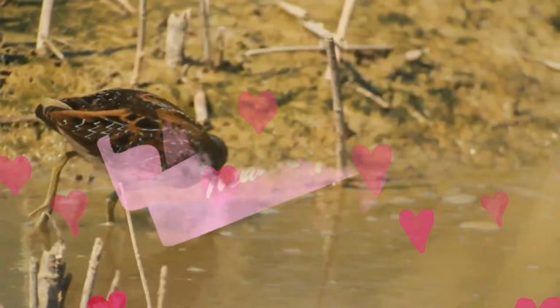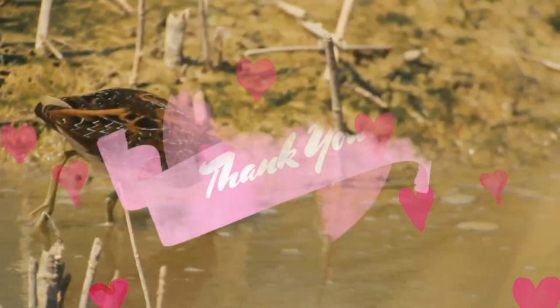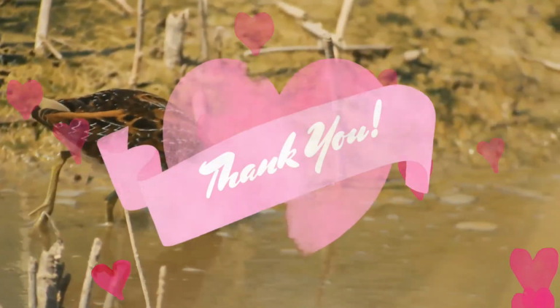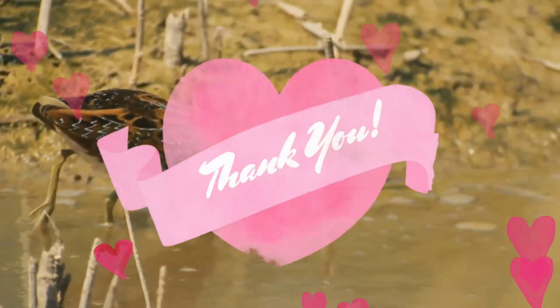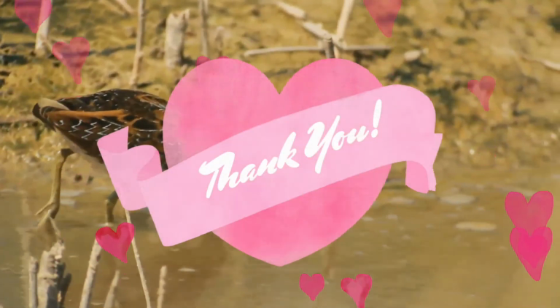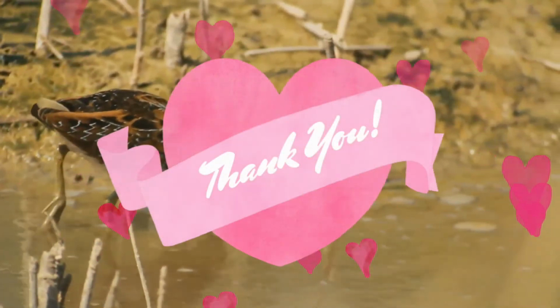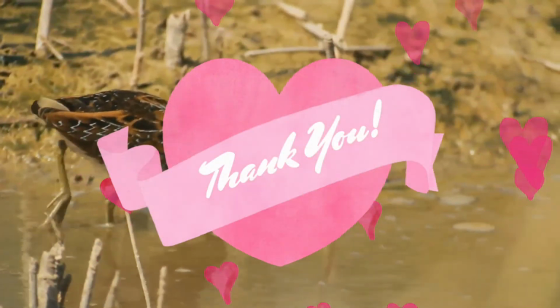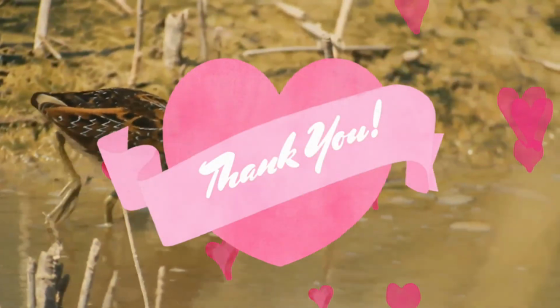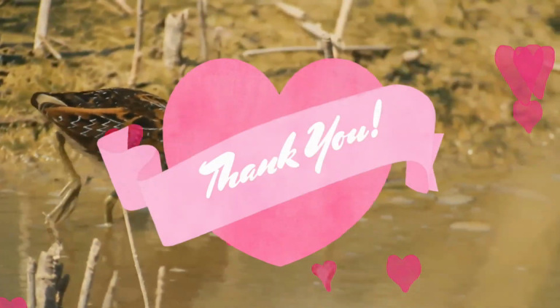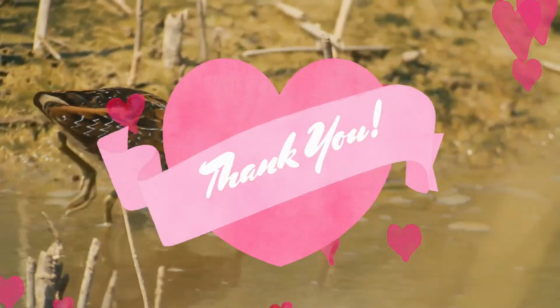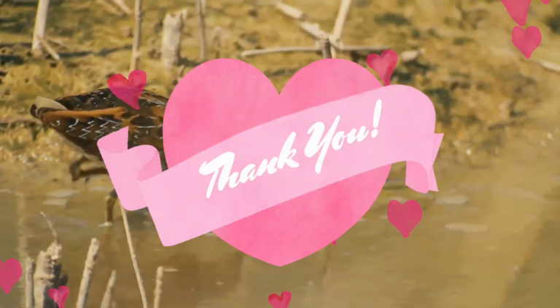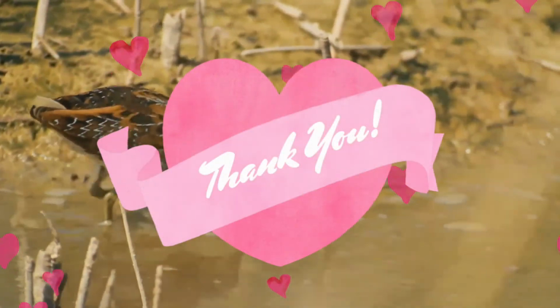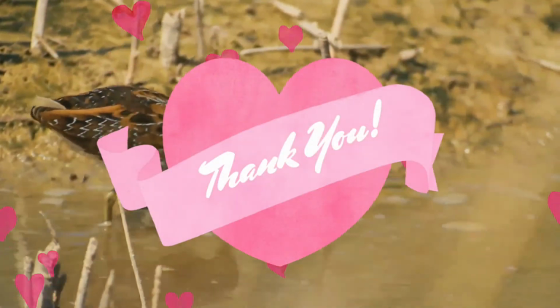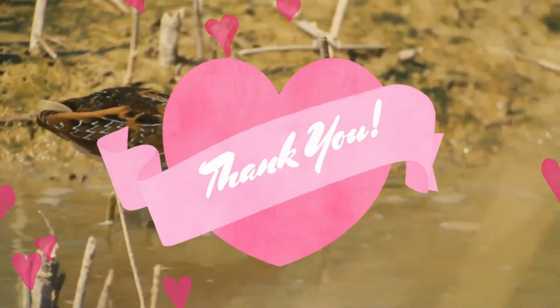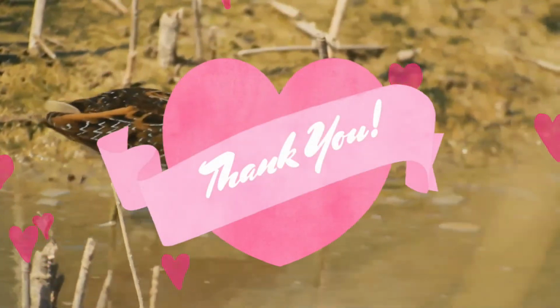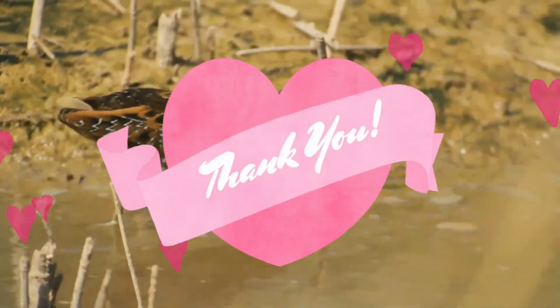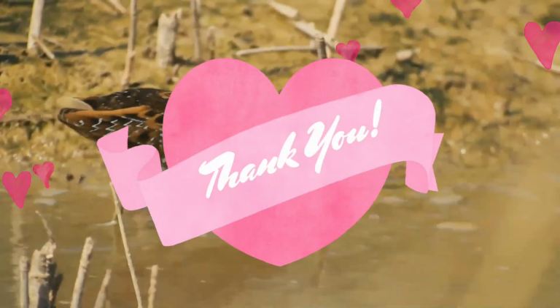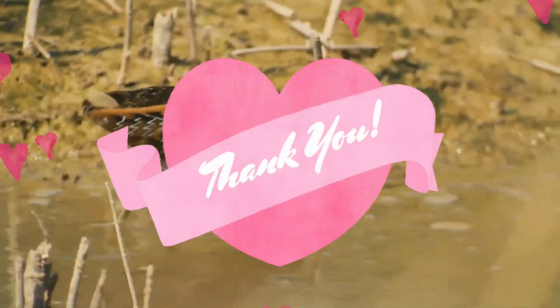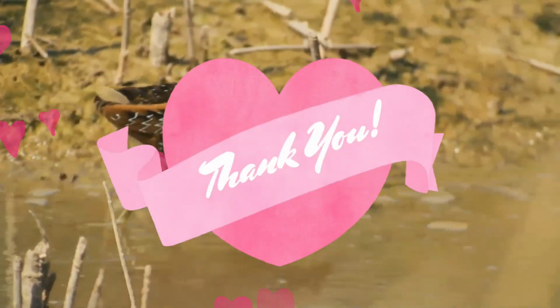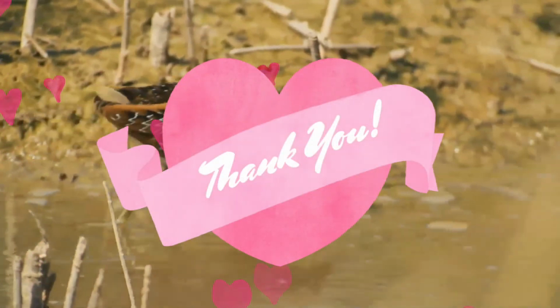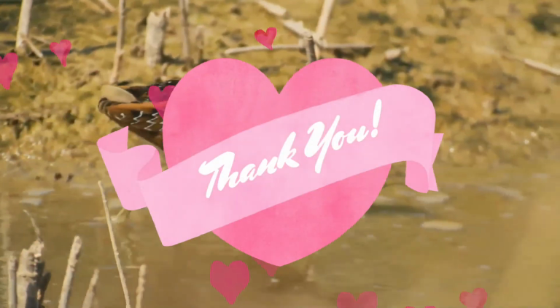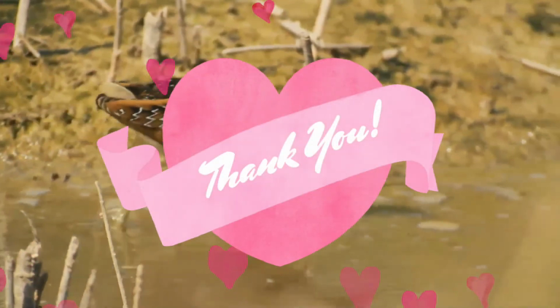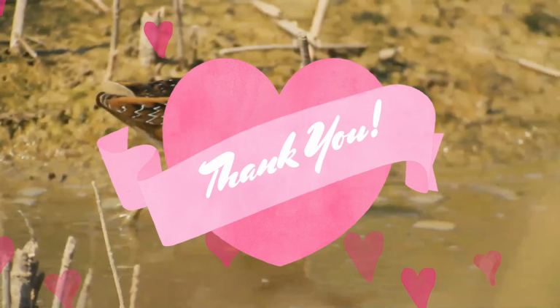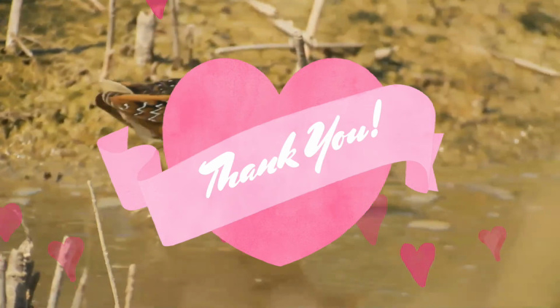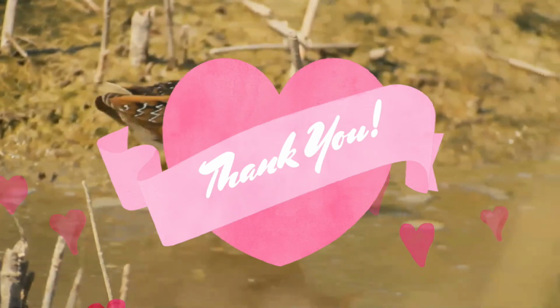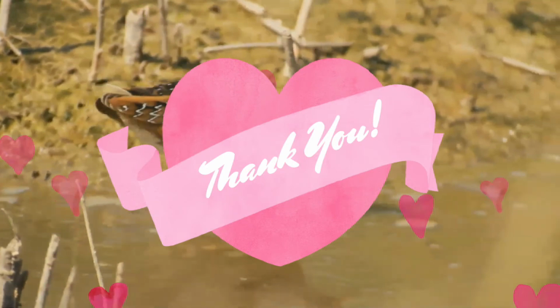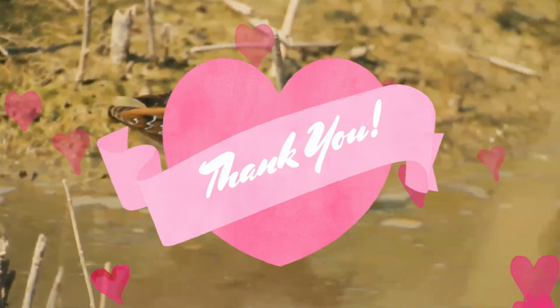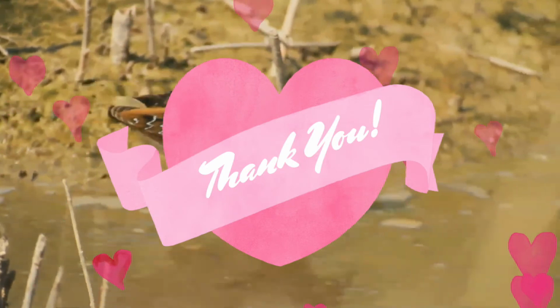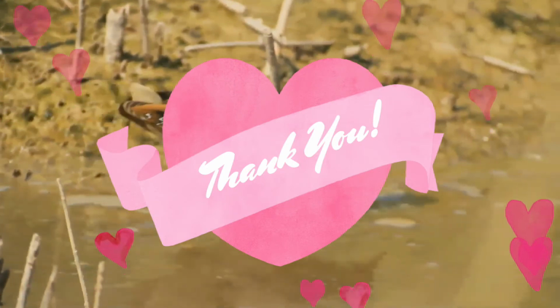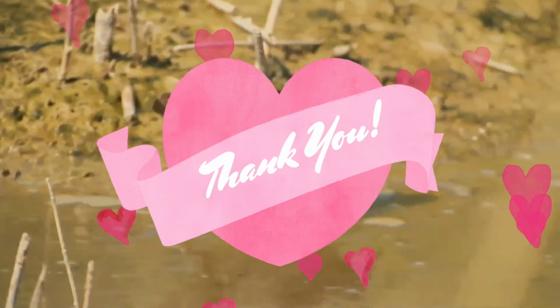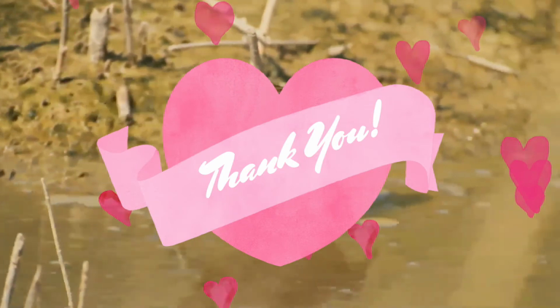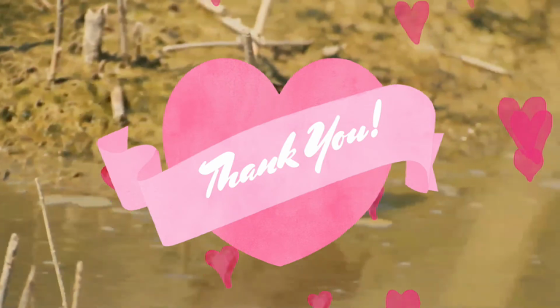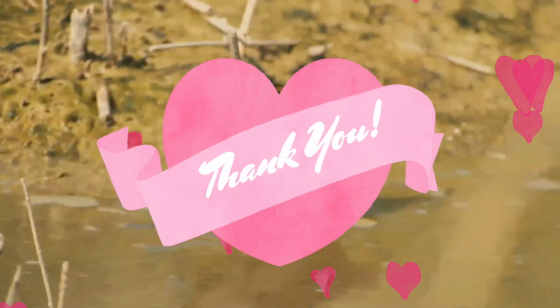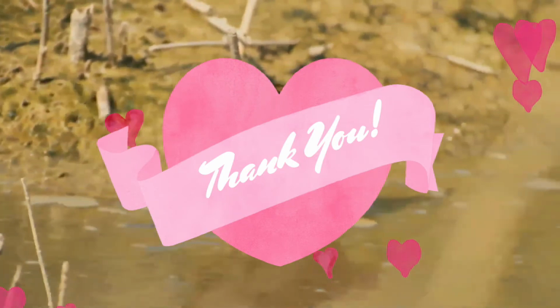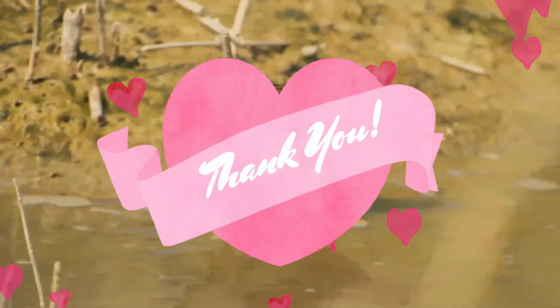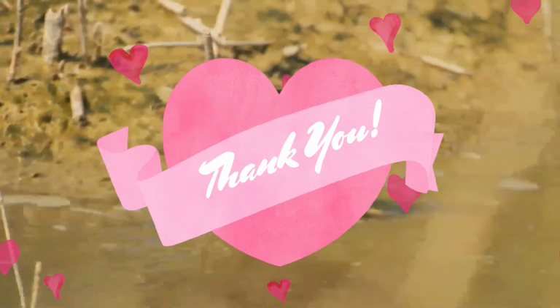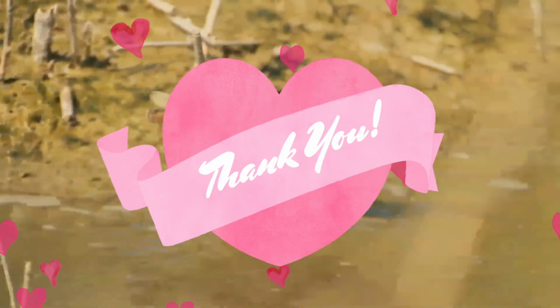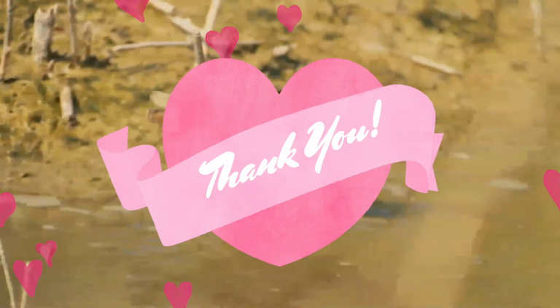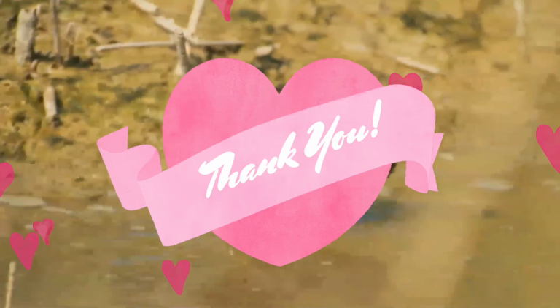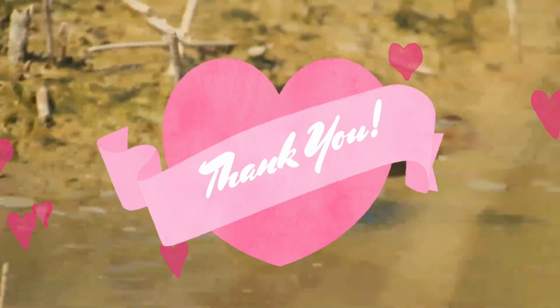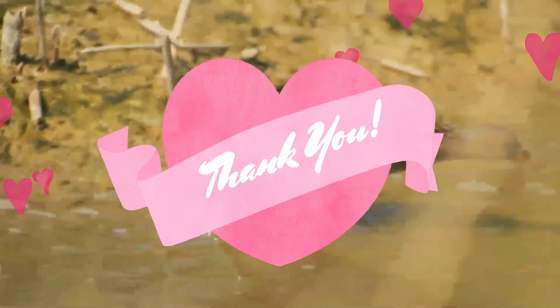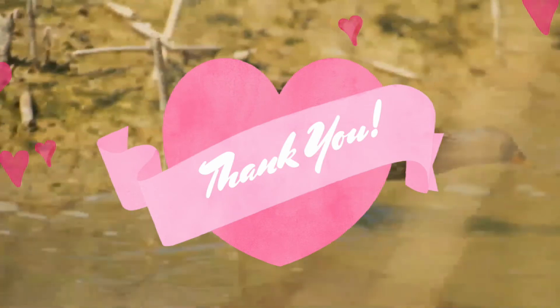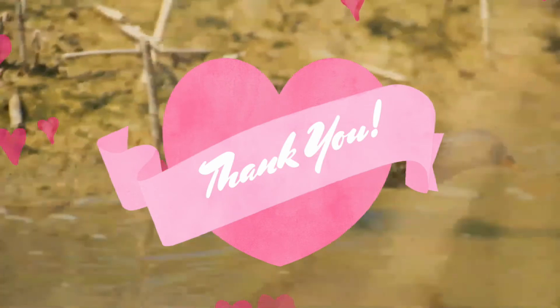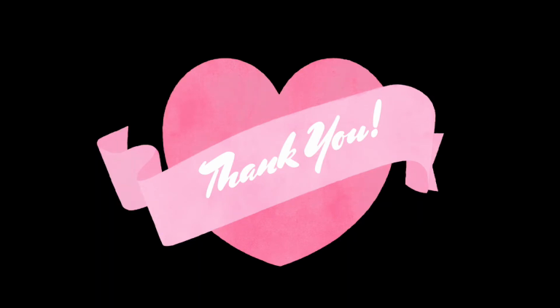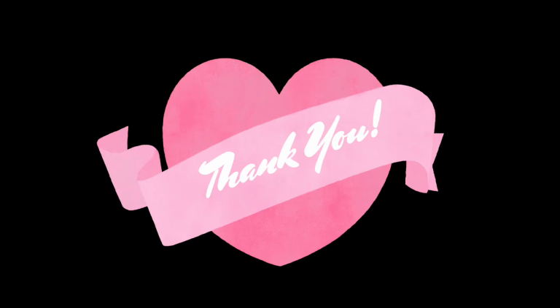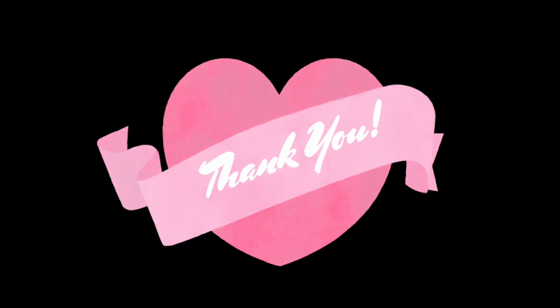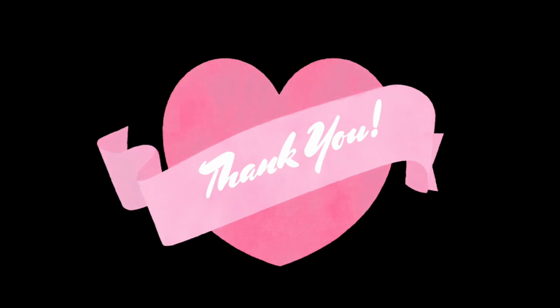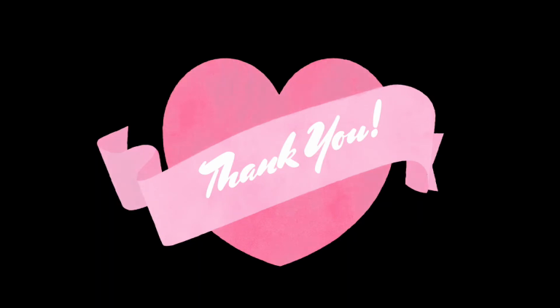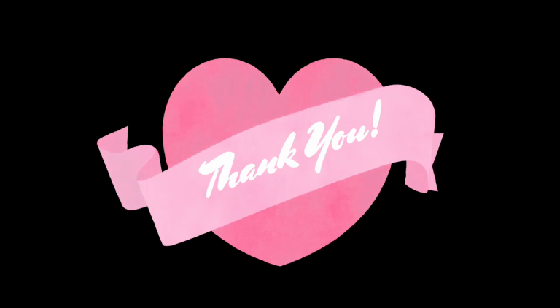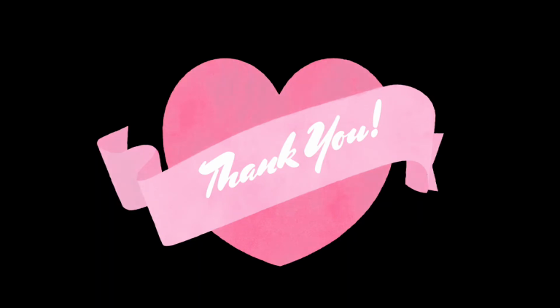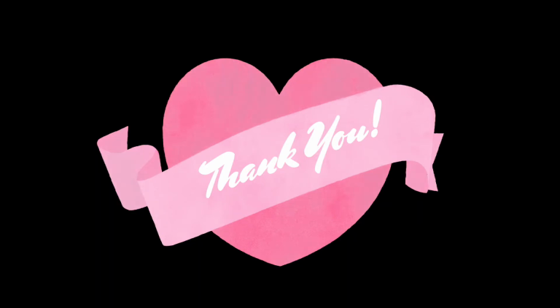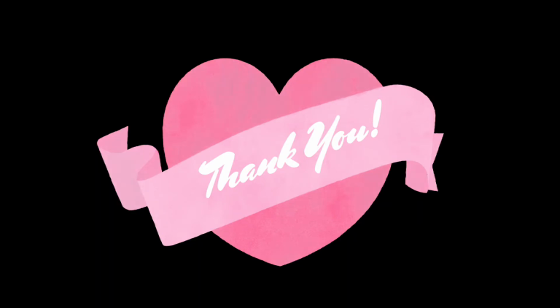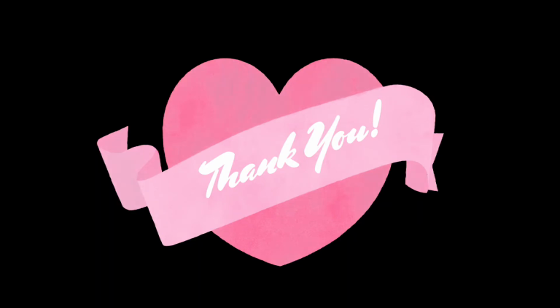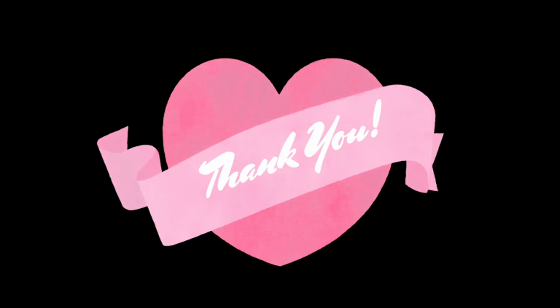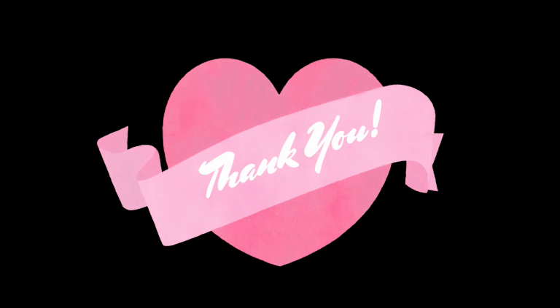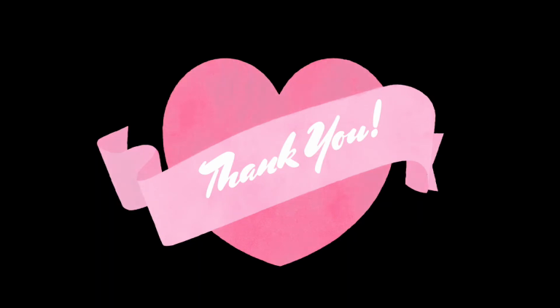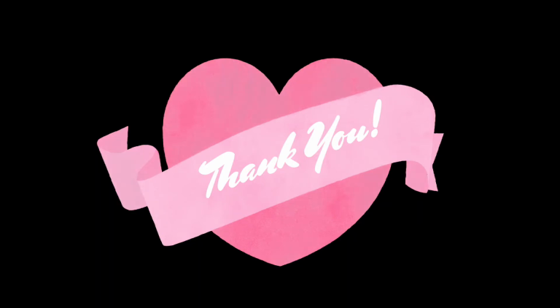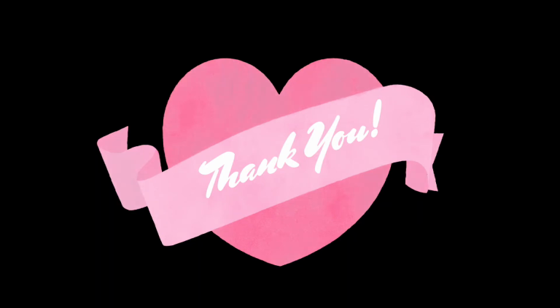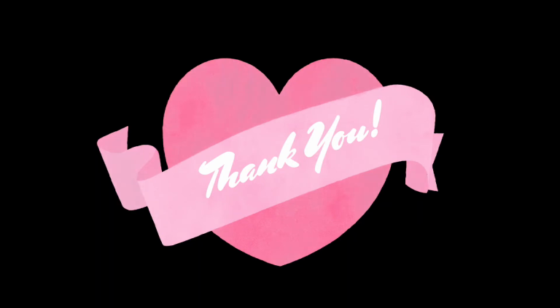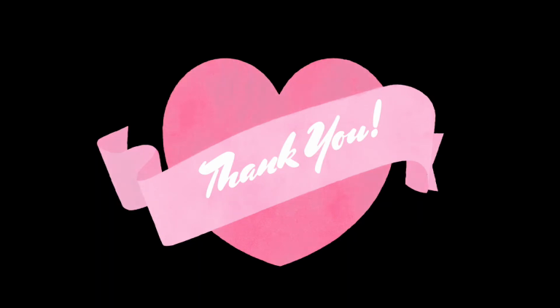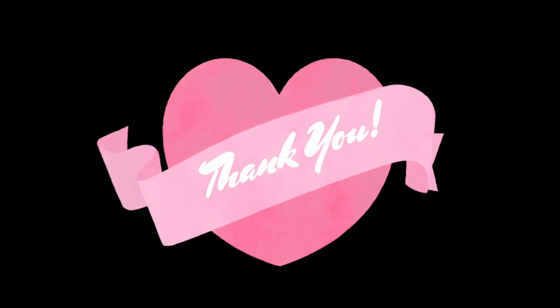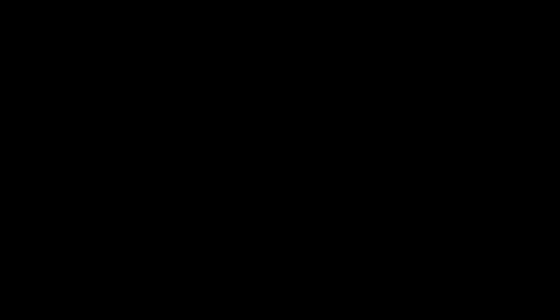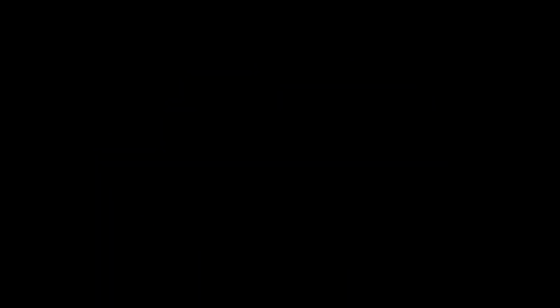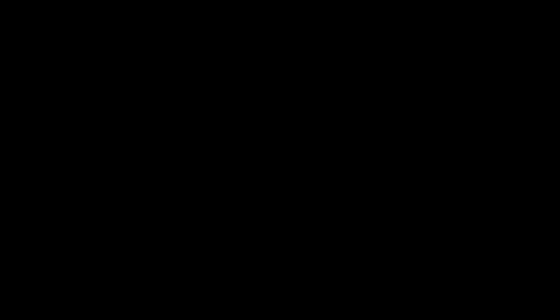I hope you liked this video and will look forward to your next visit pretty soon. Till then, take care and be safe.